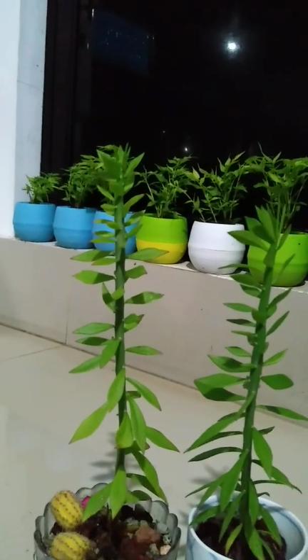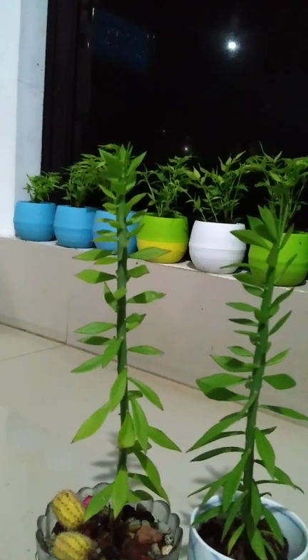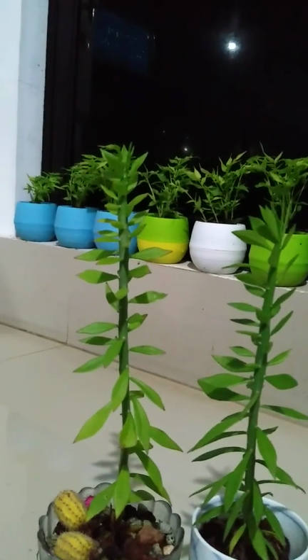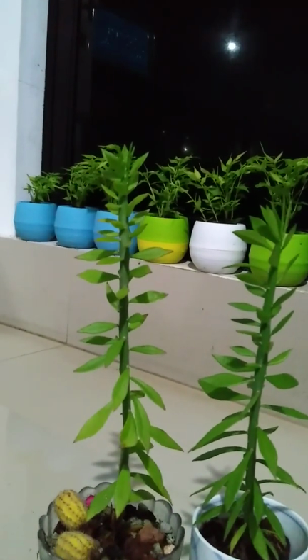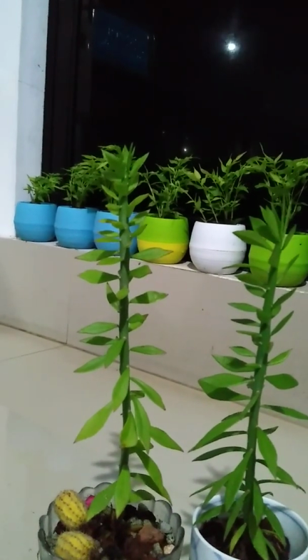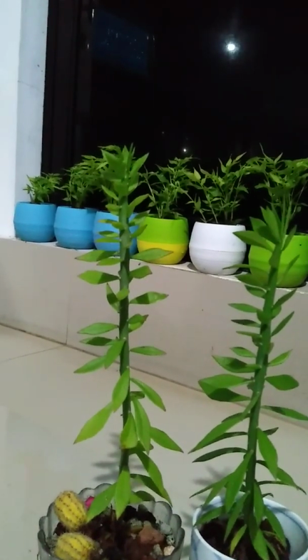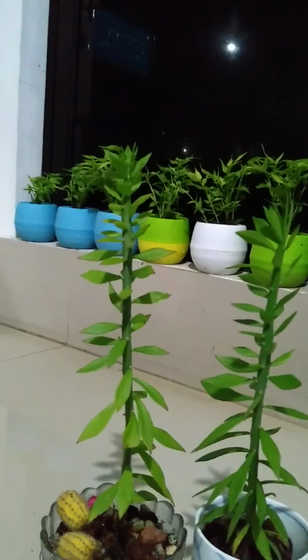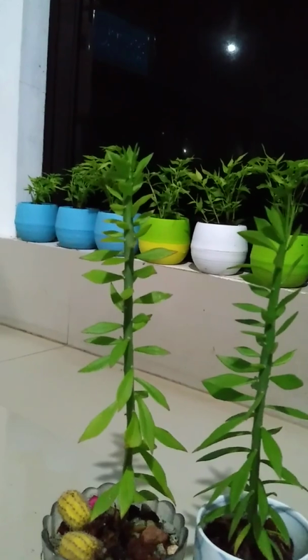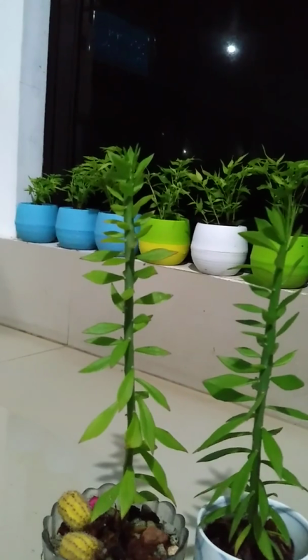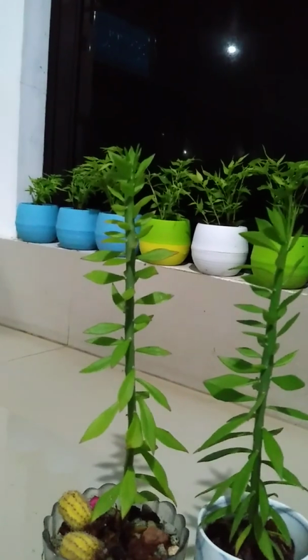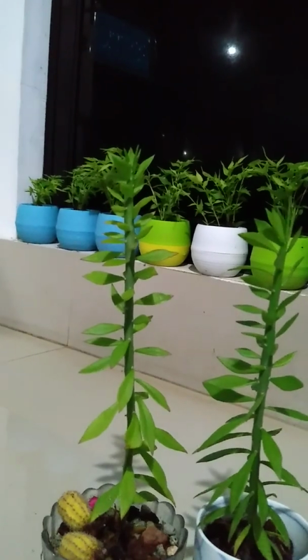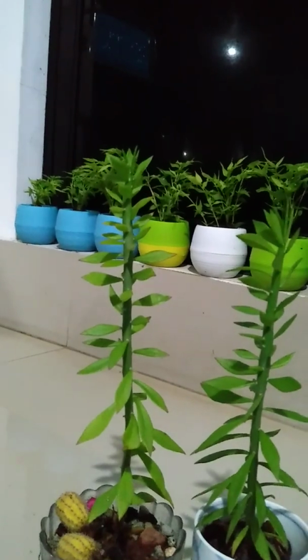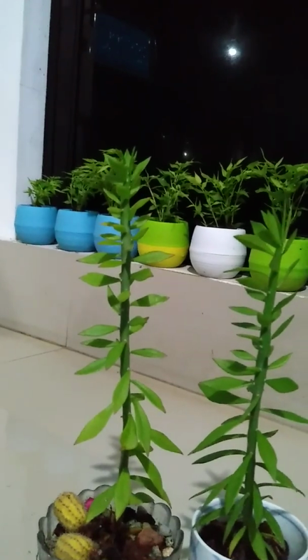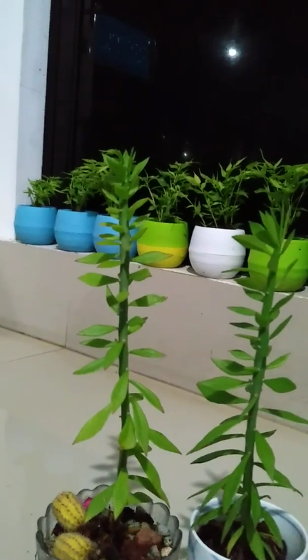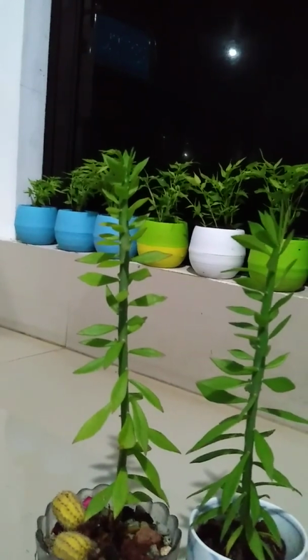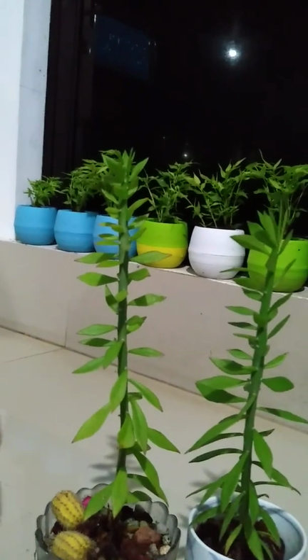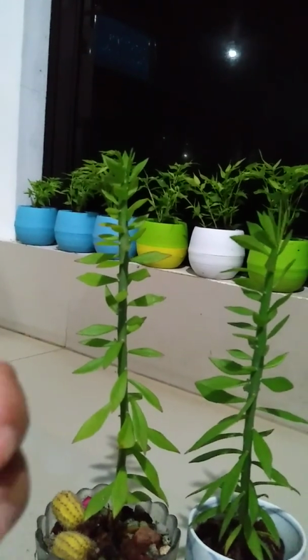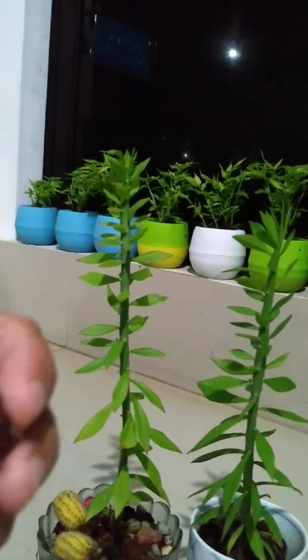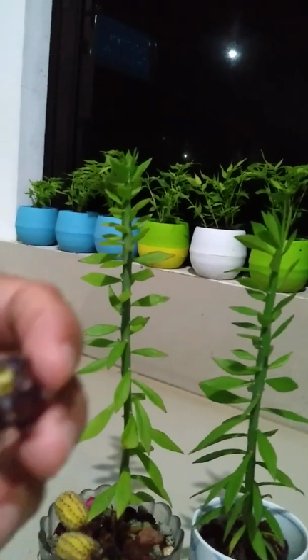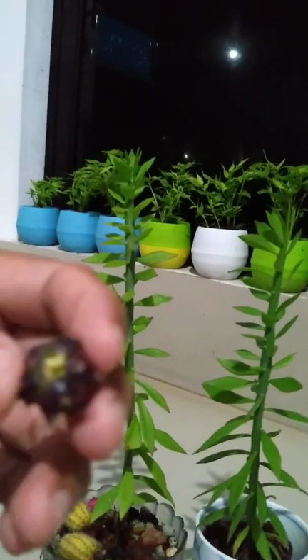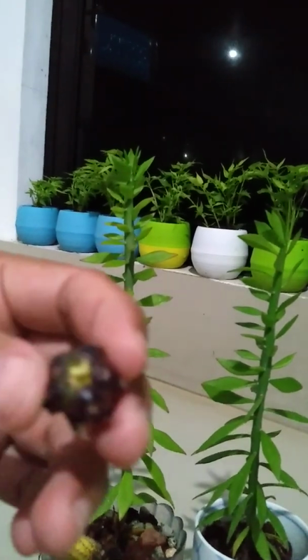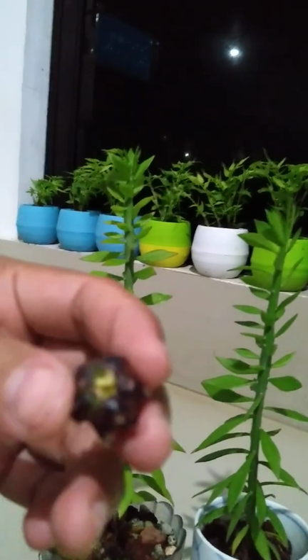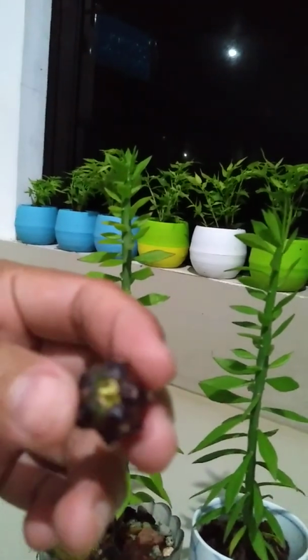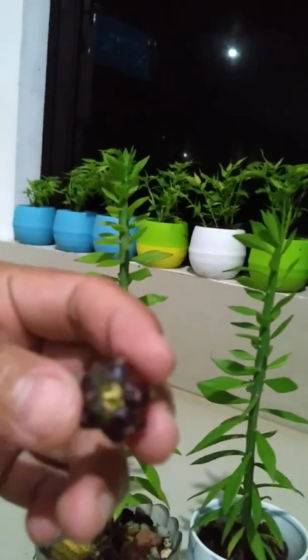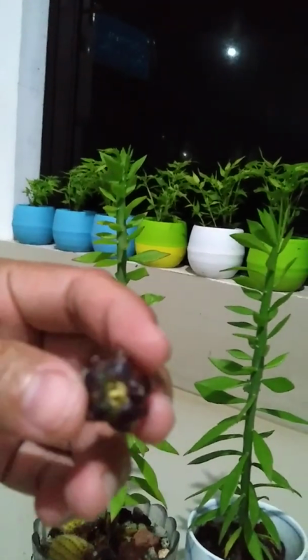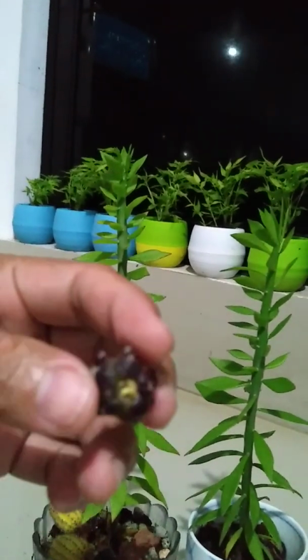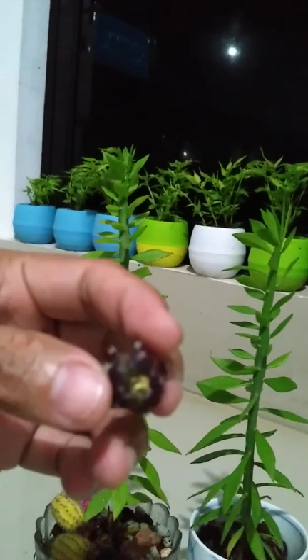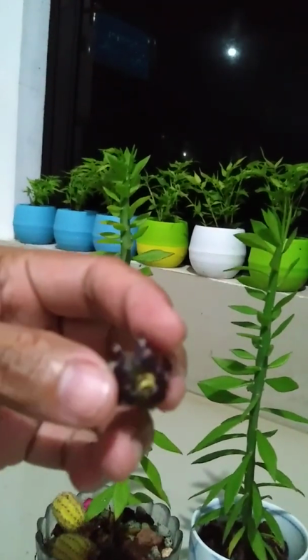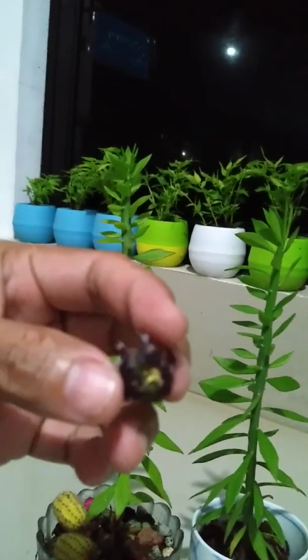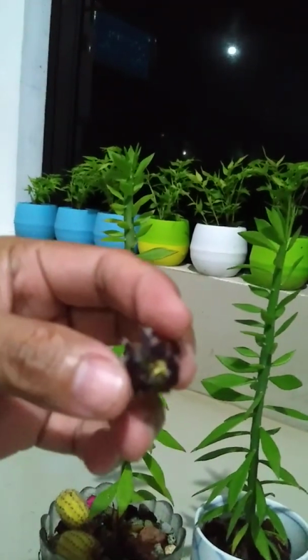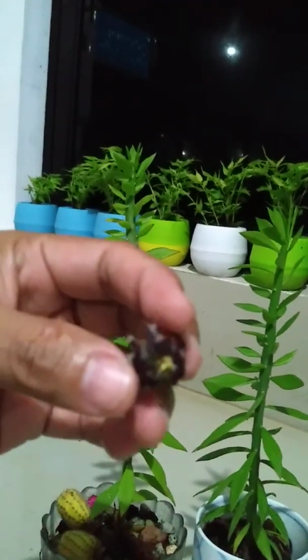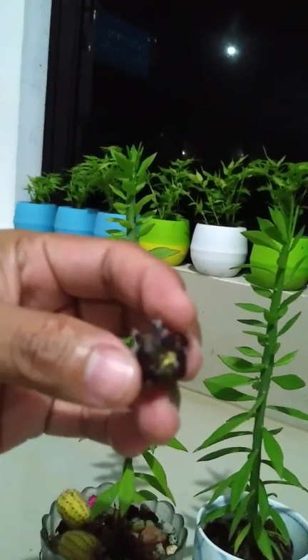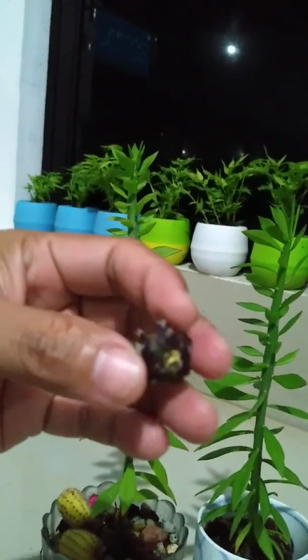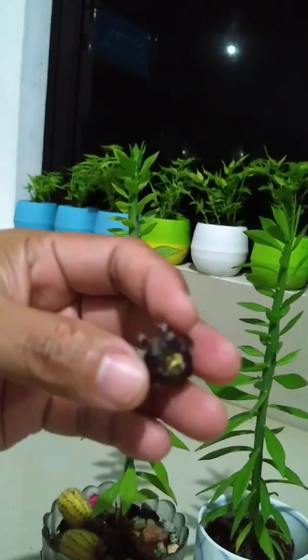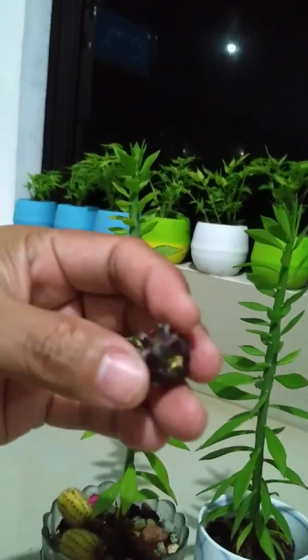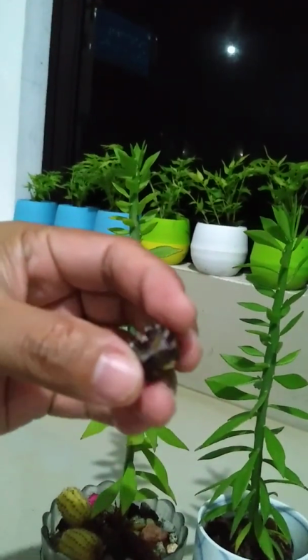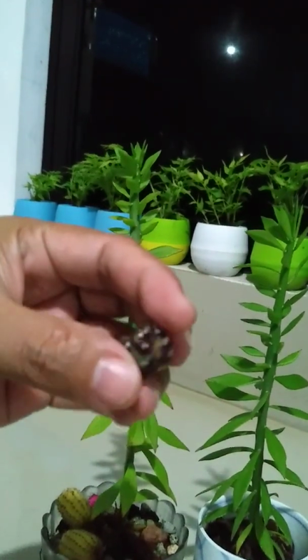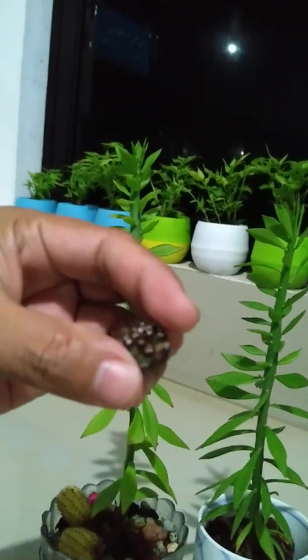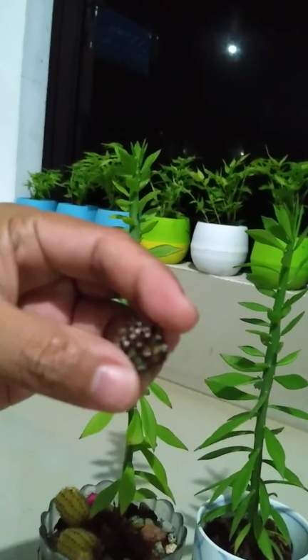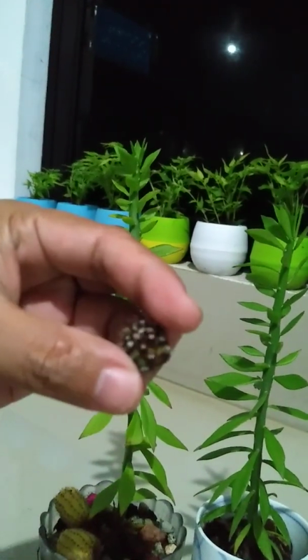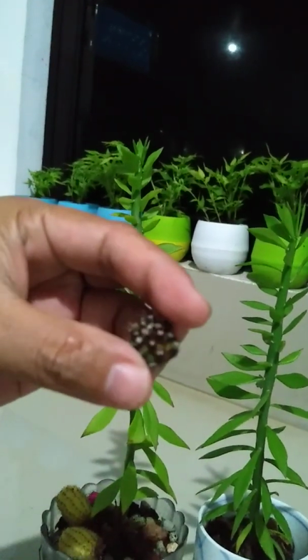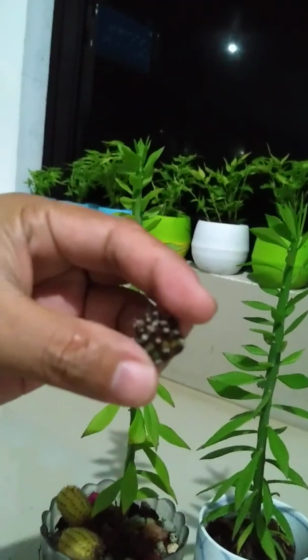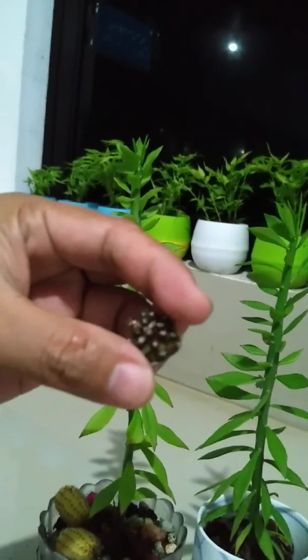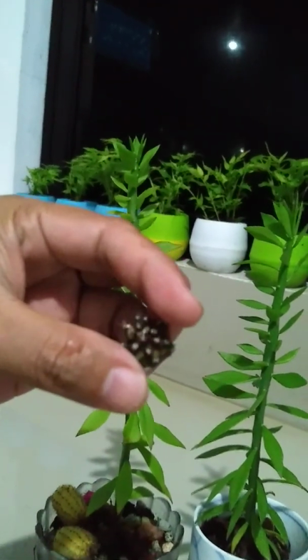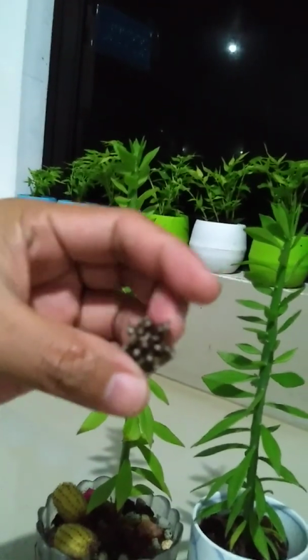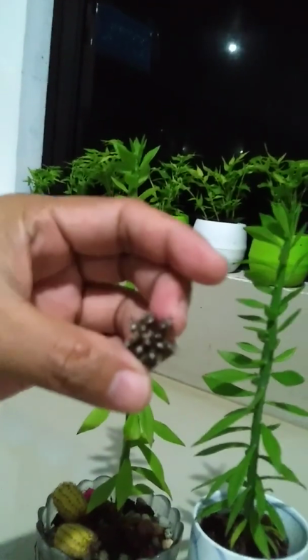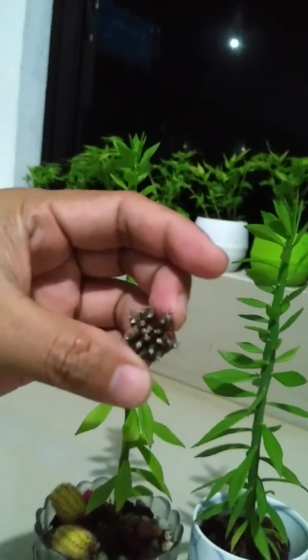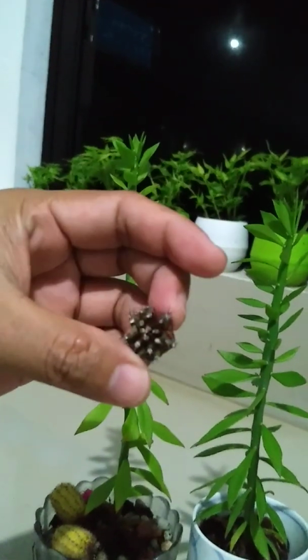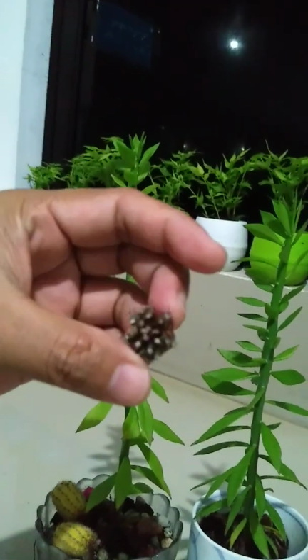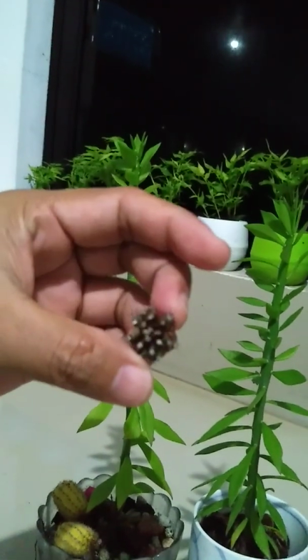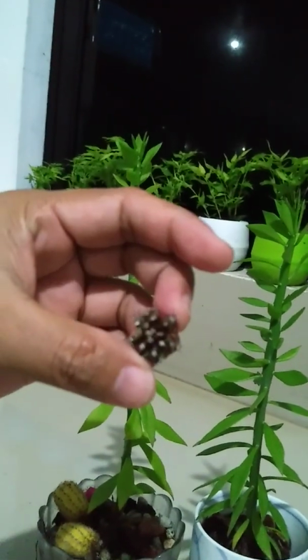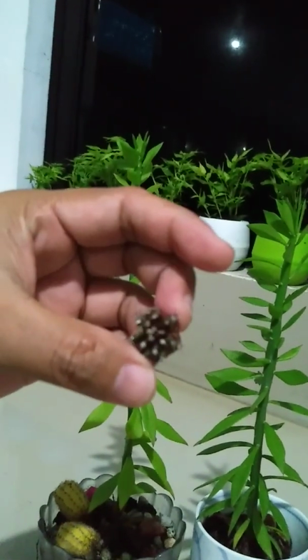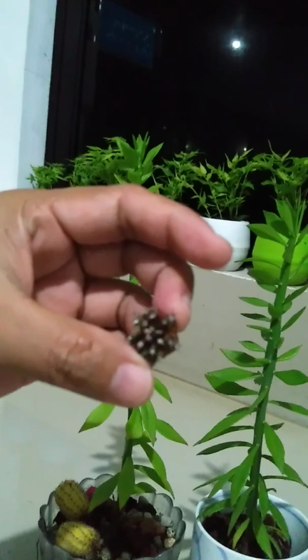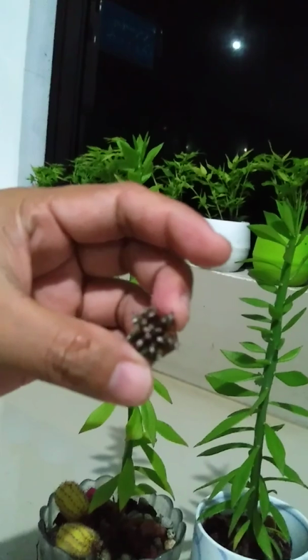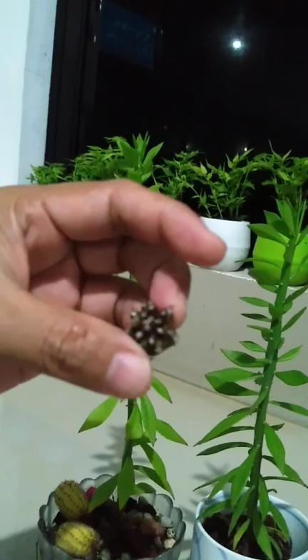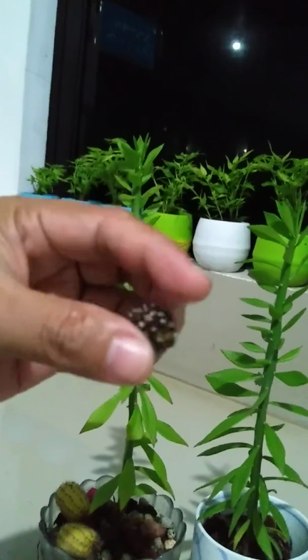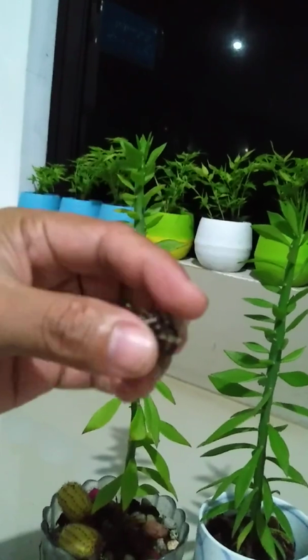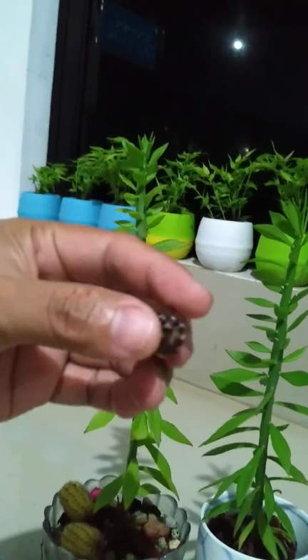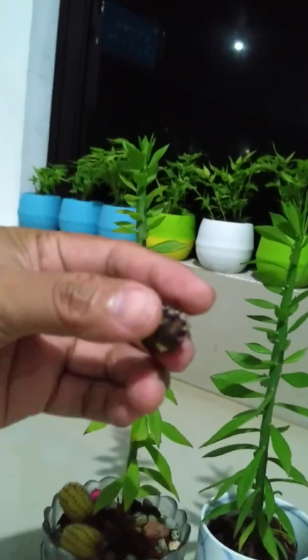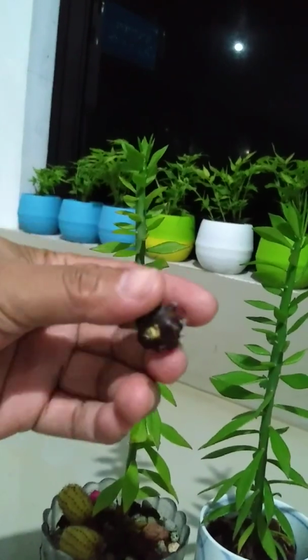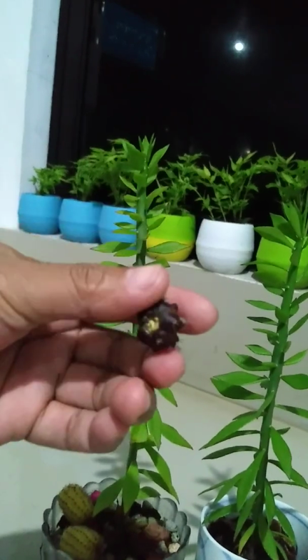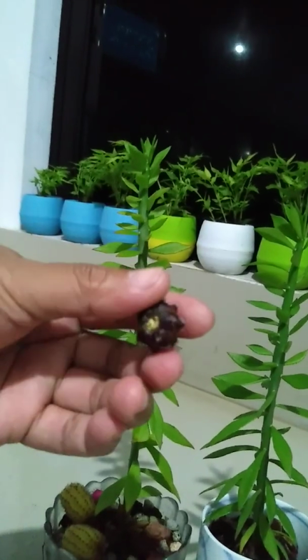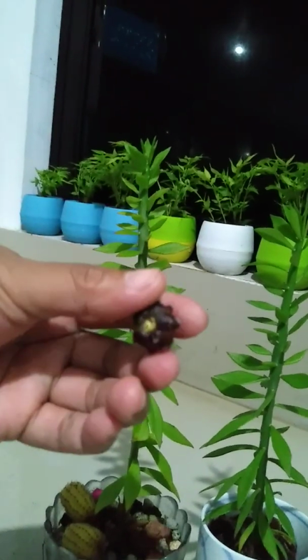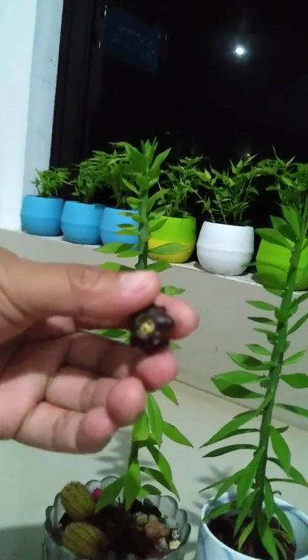We're going to connect this one — the rubra moon cactus.